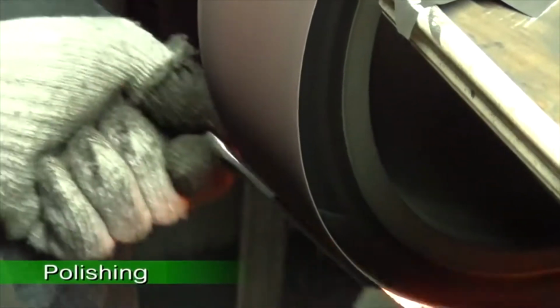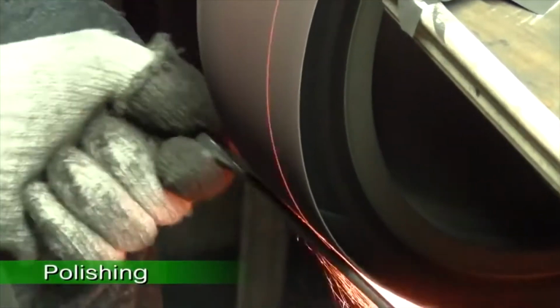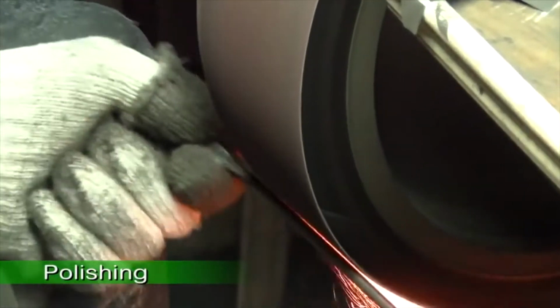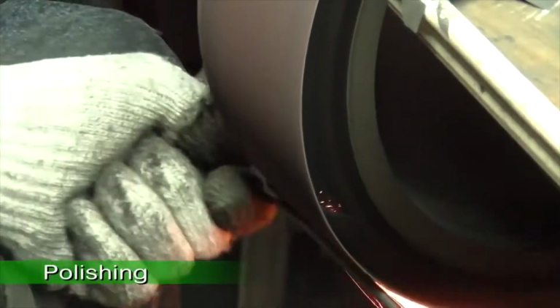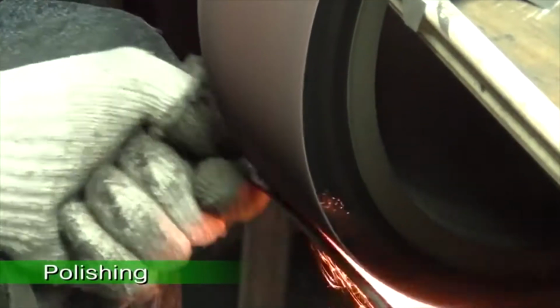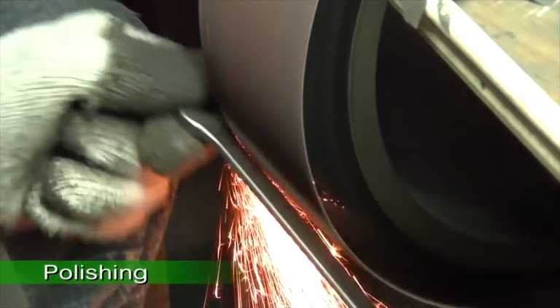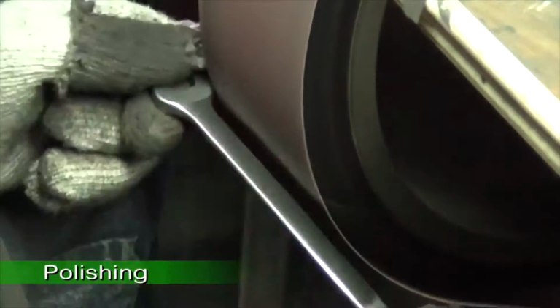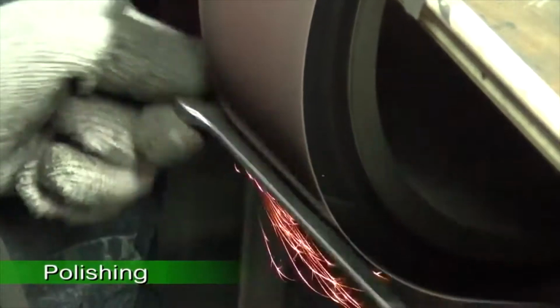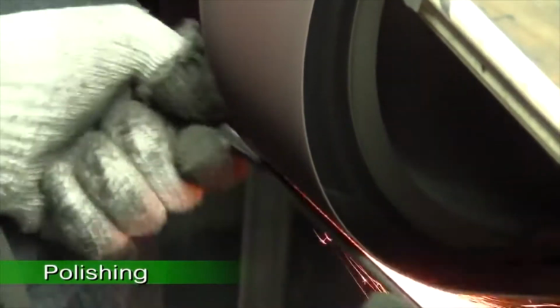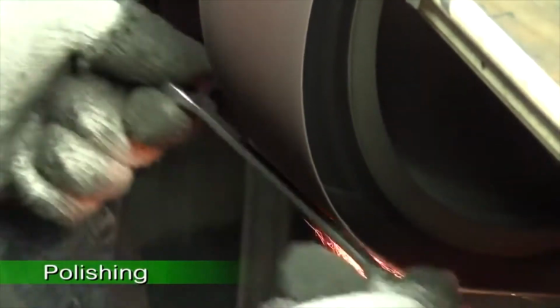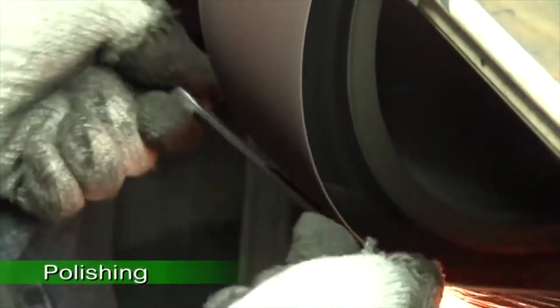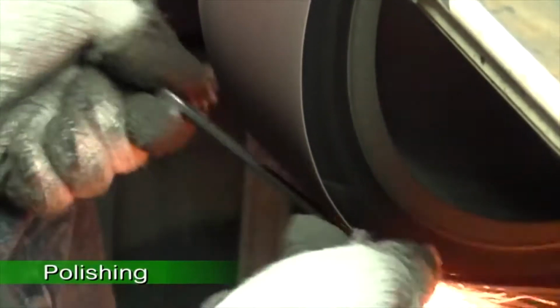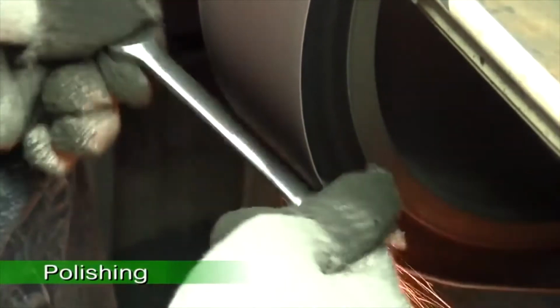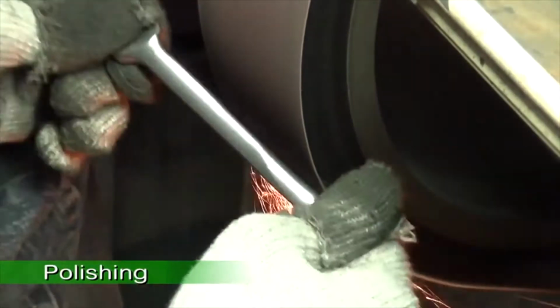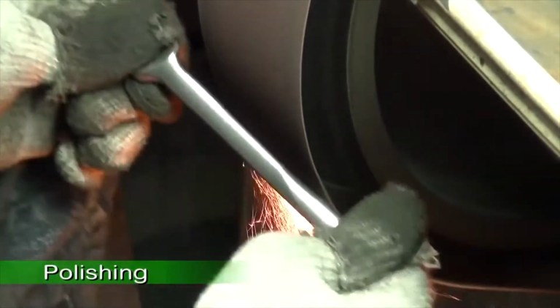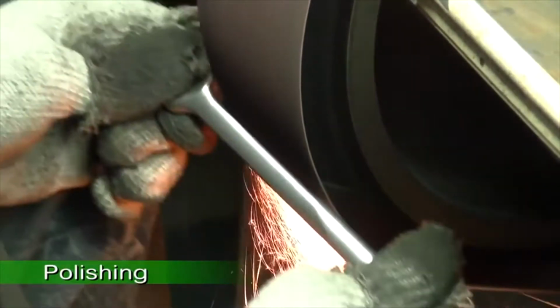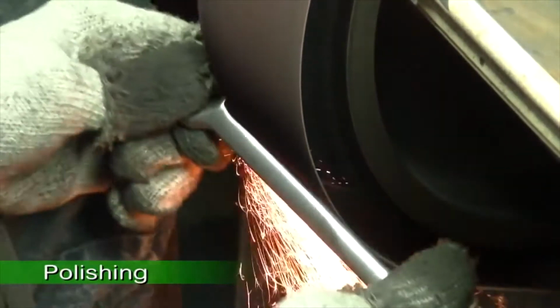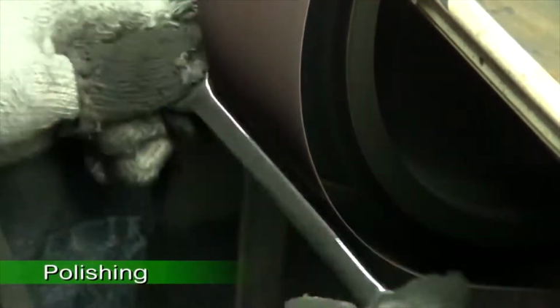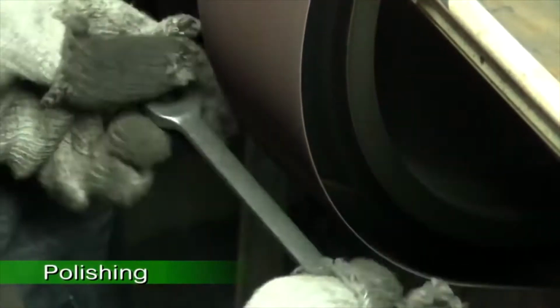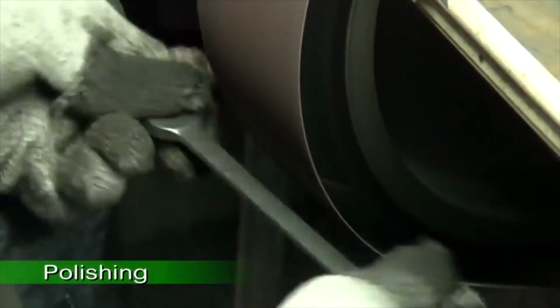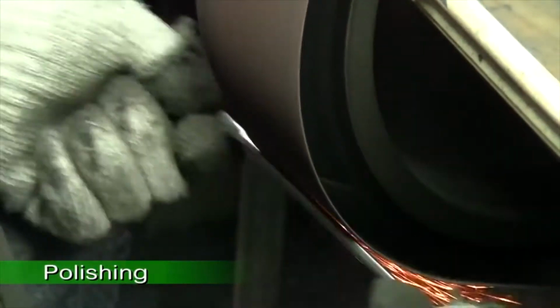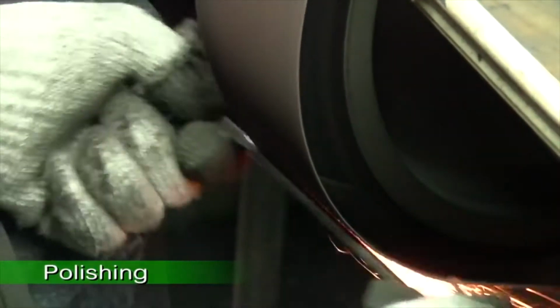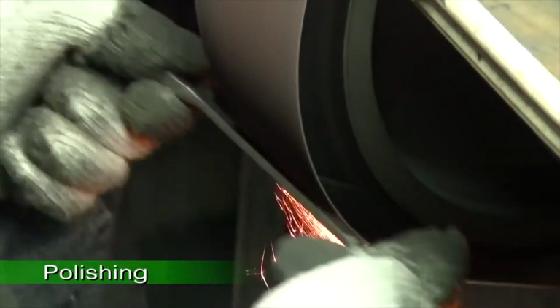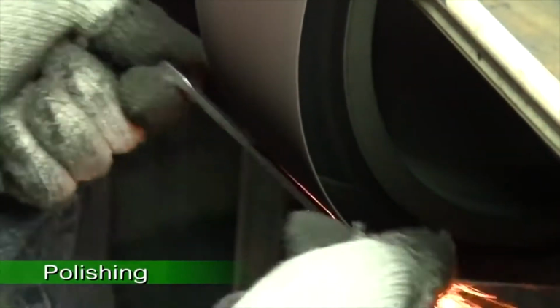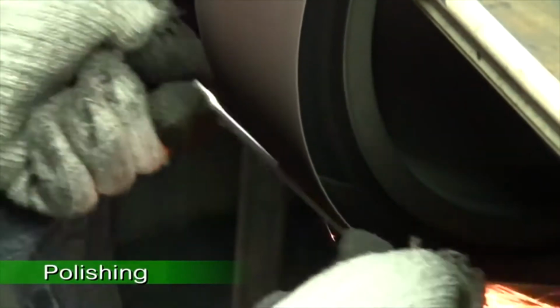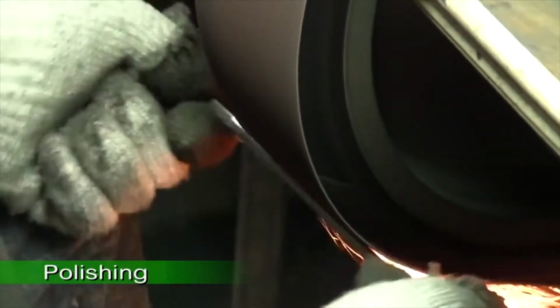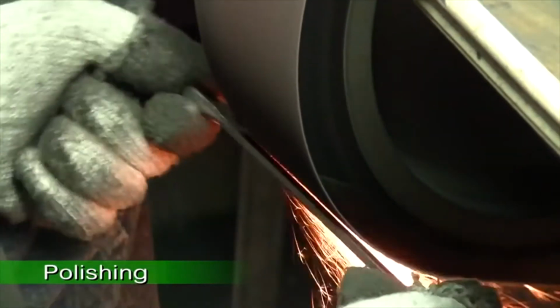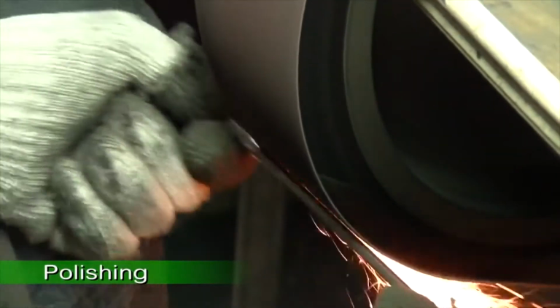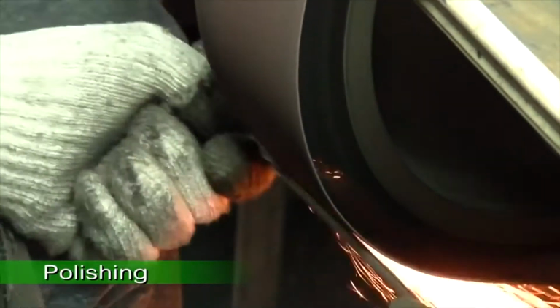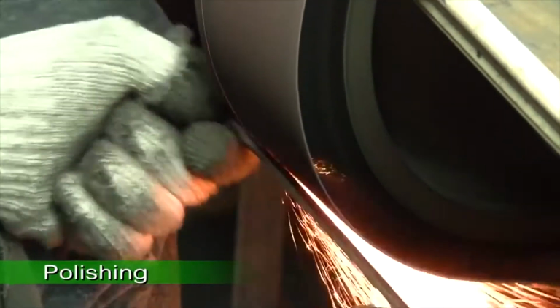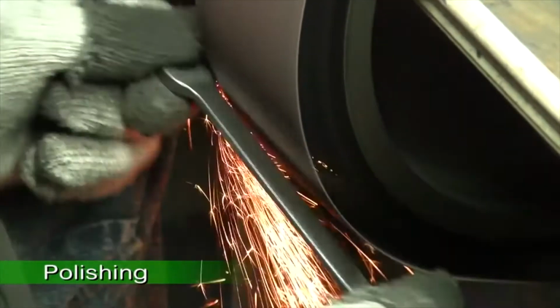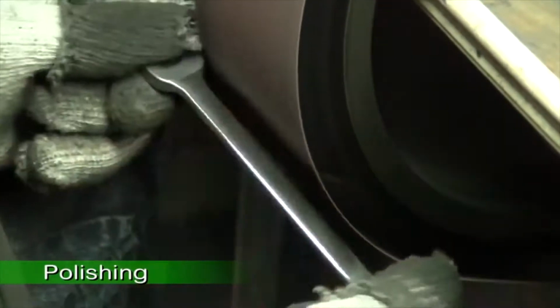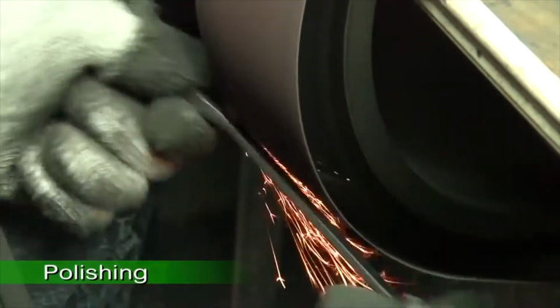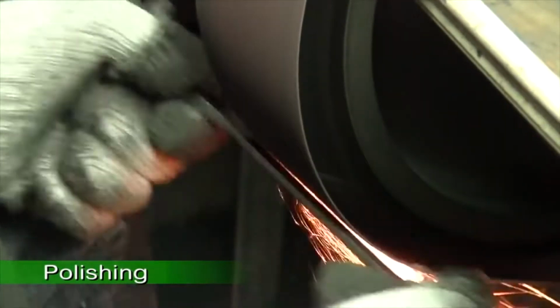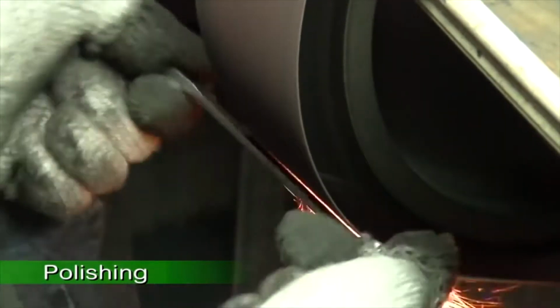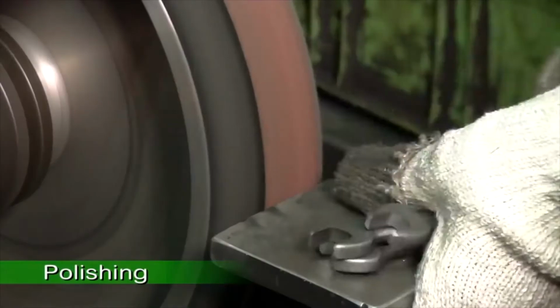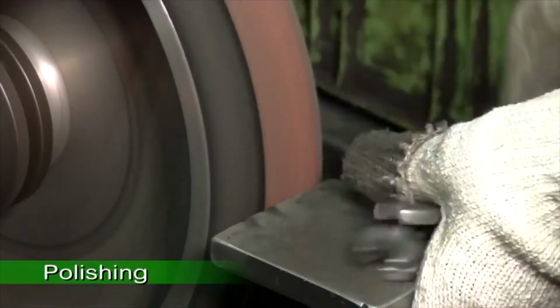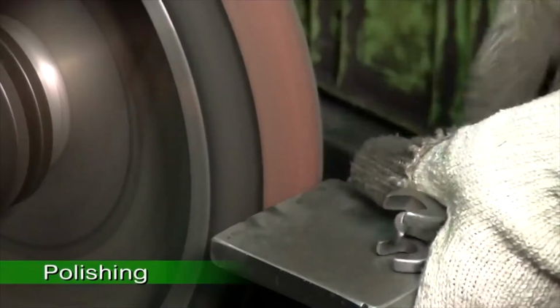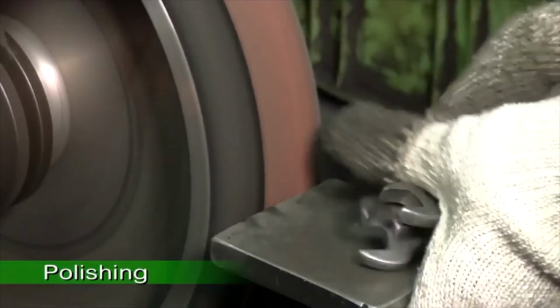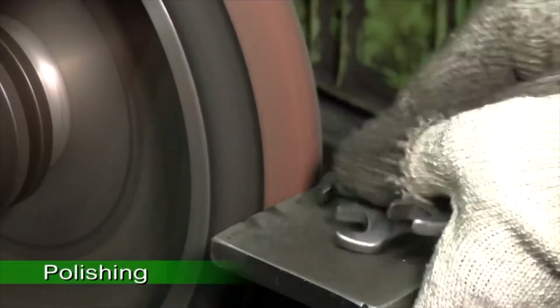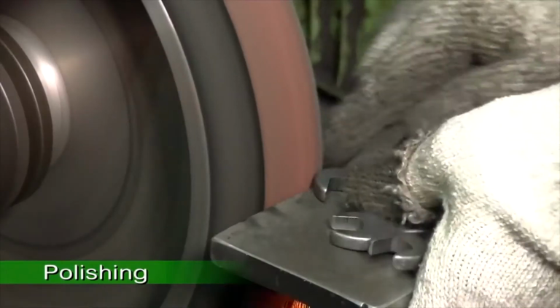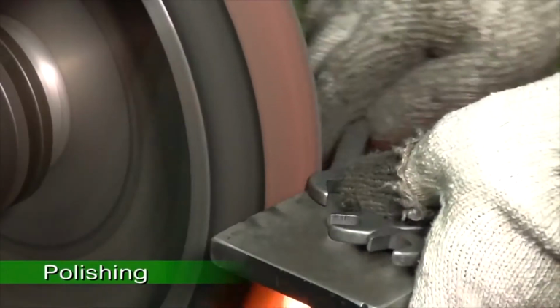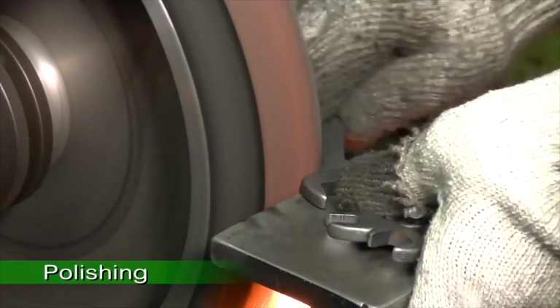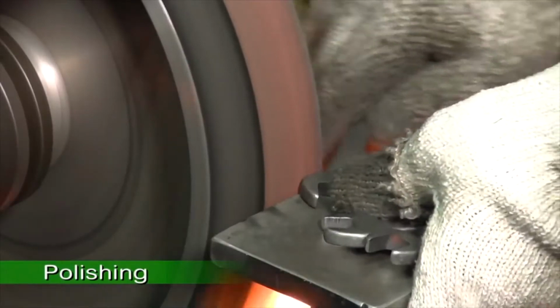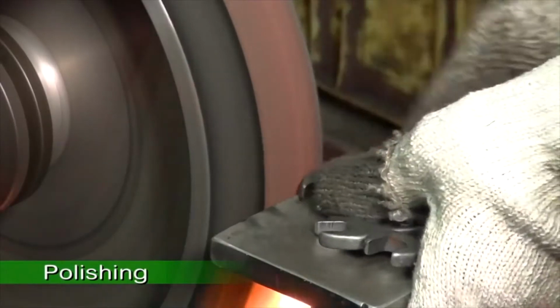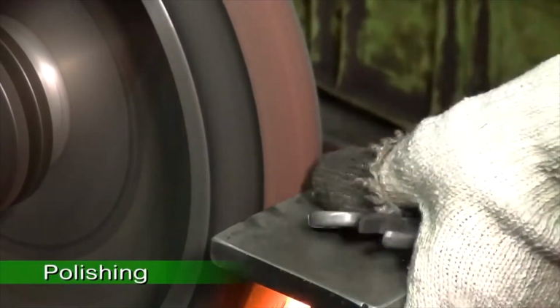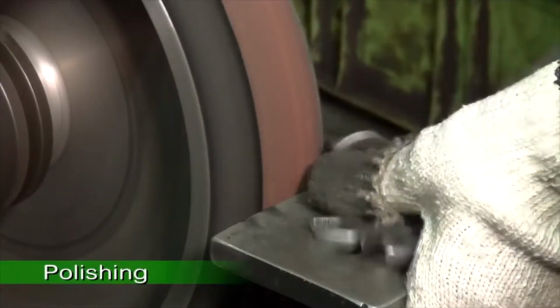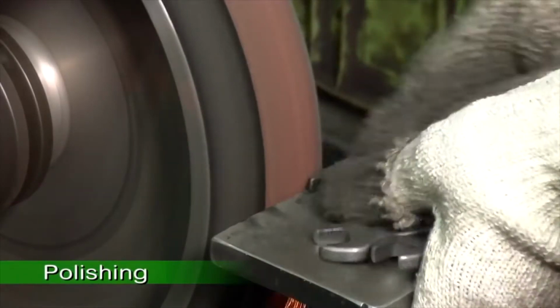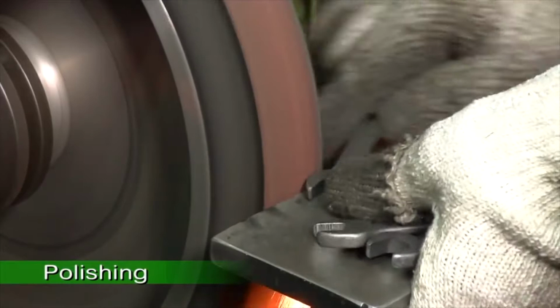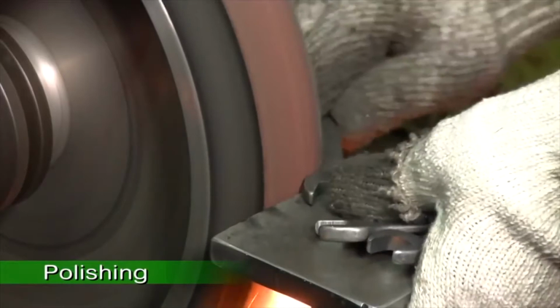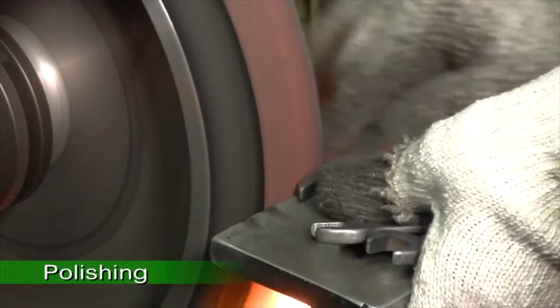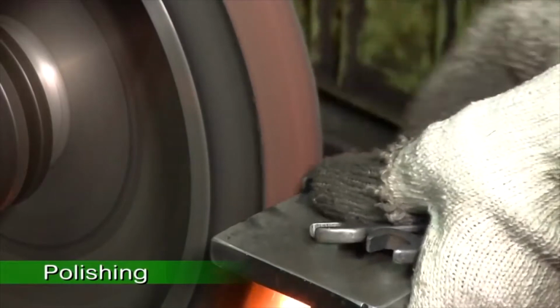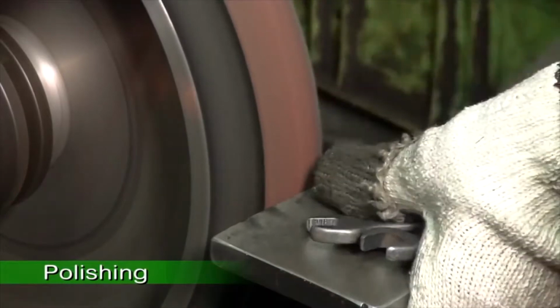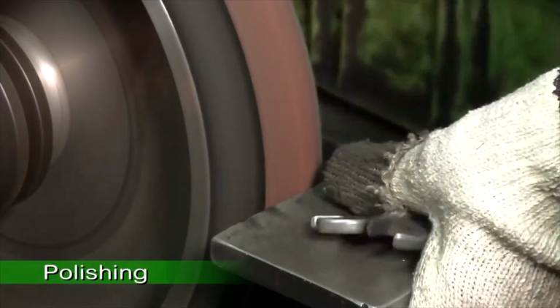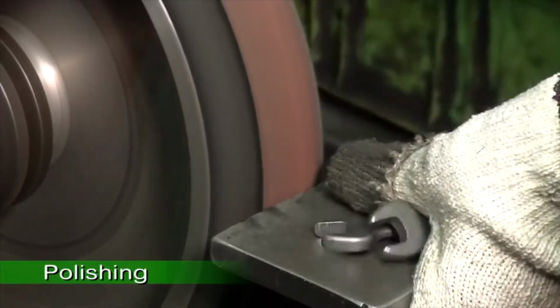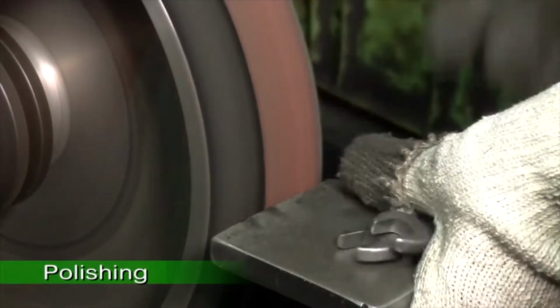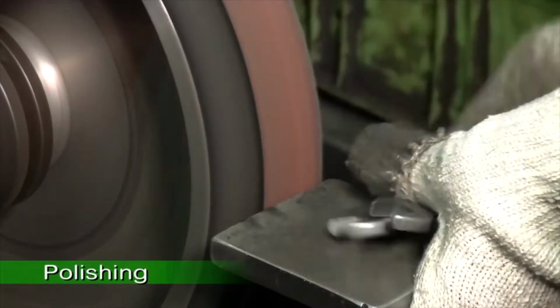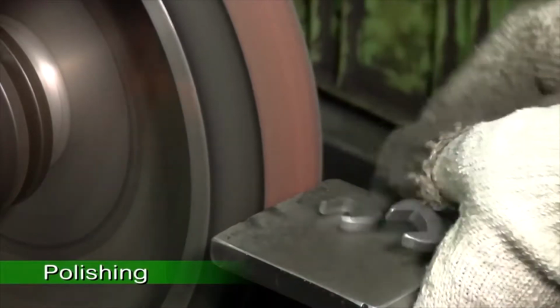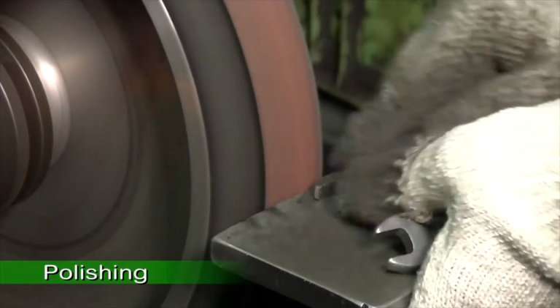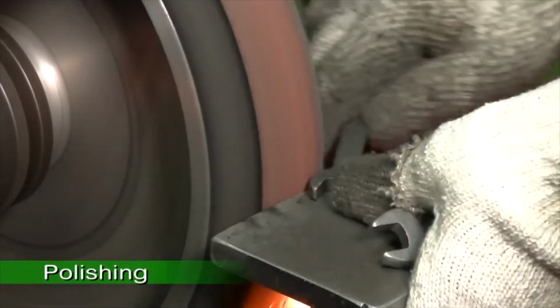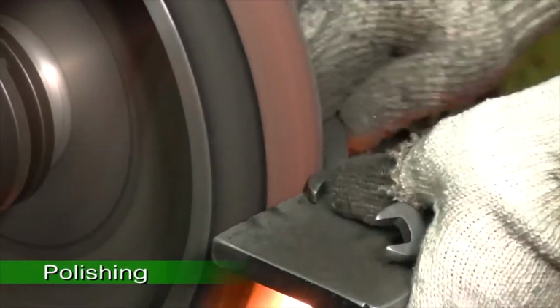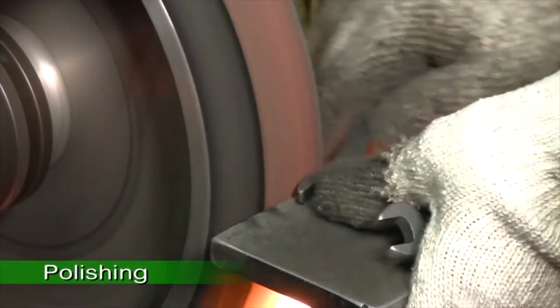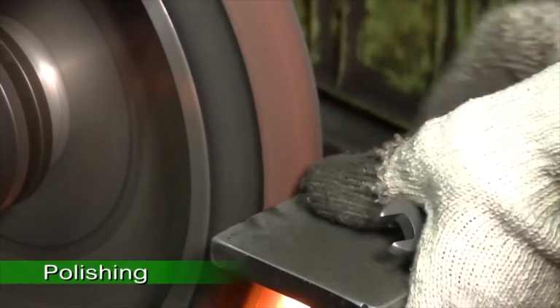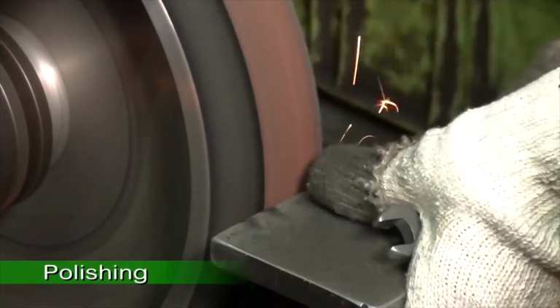For Jonesway W26 mirror polished wrenches, the wrench blanks also need to be hand polished.